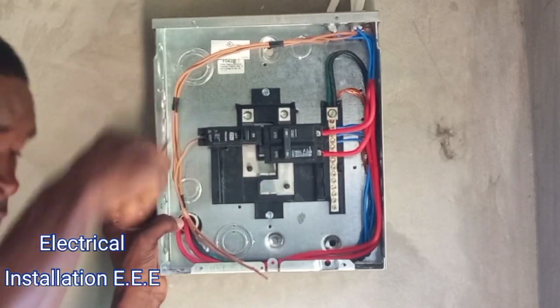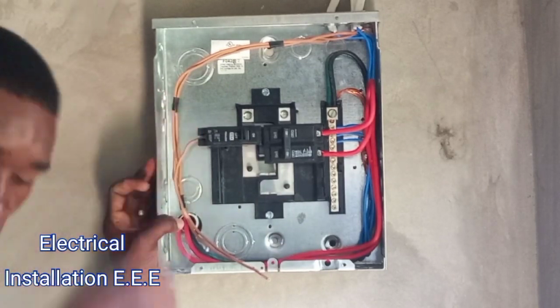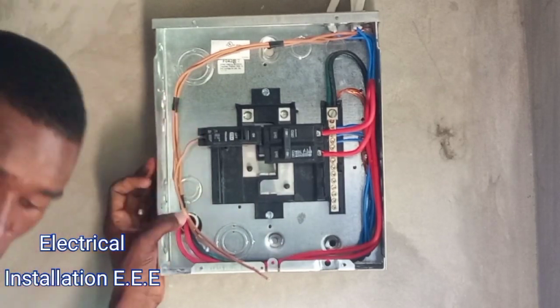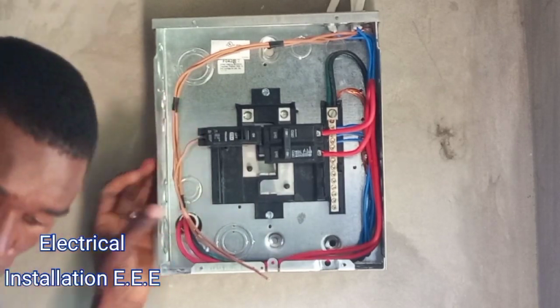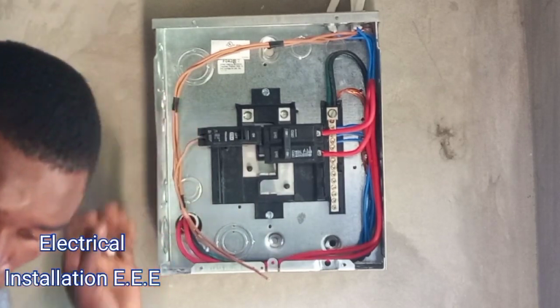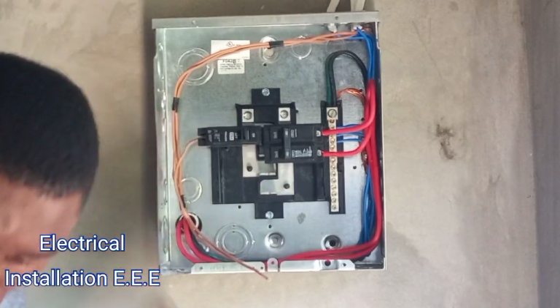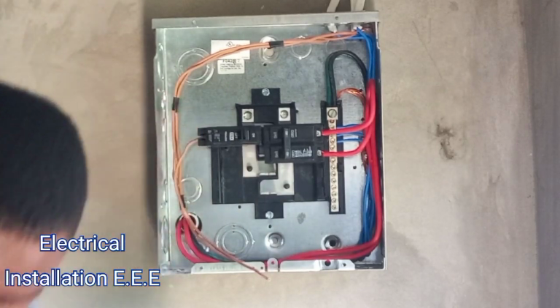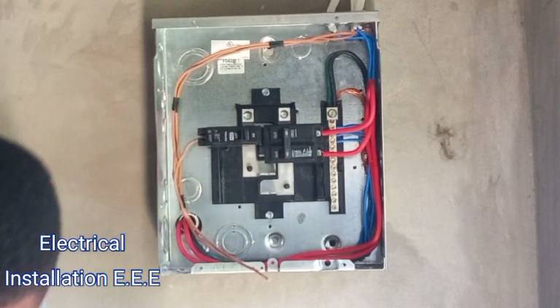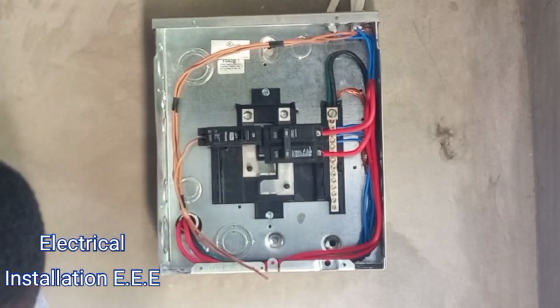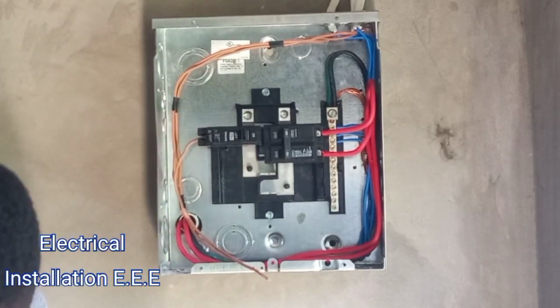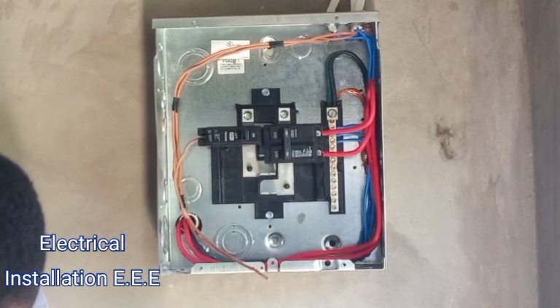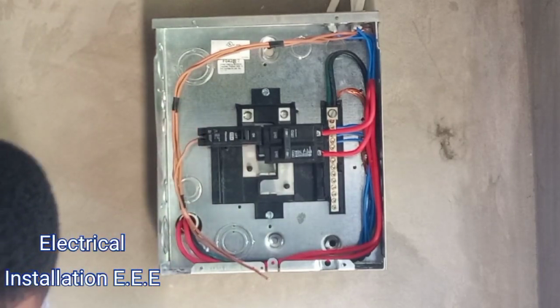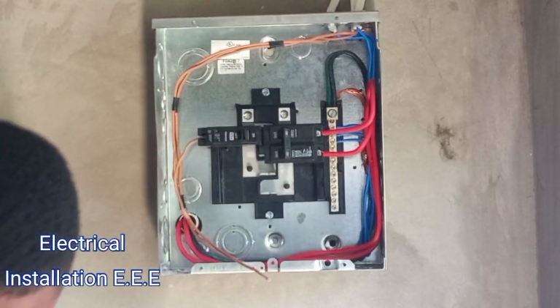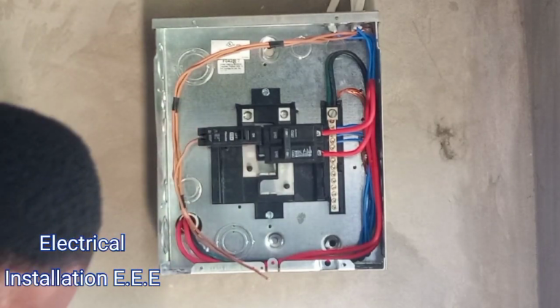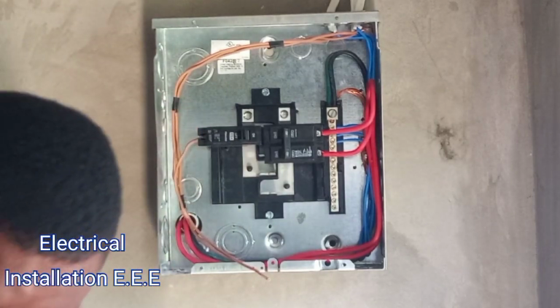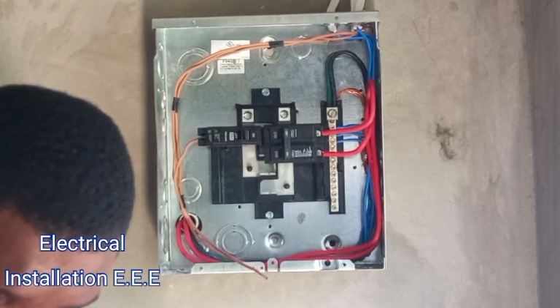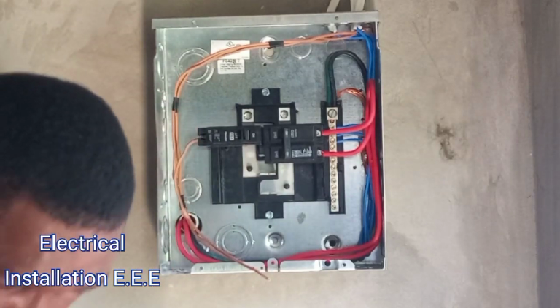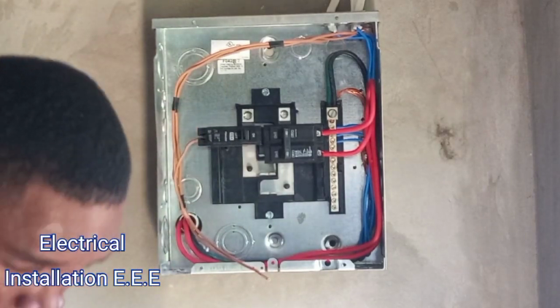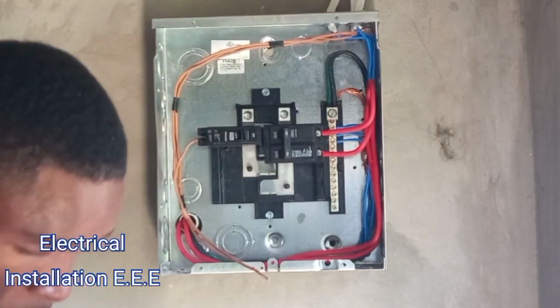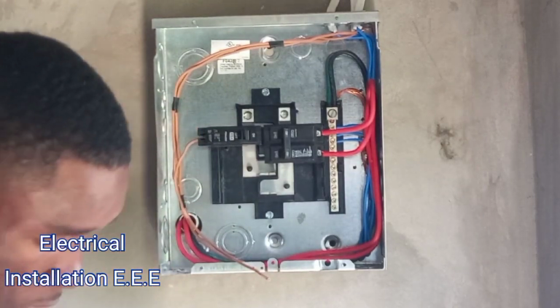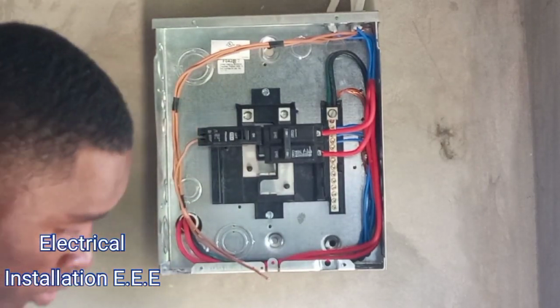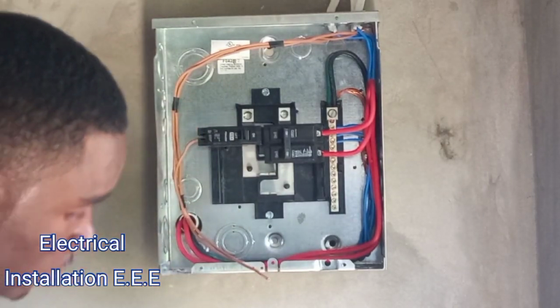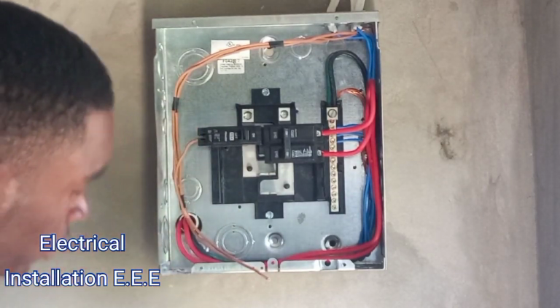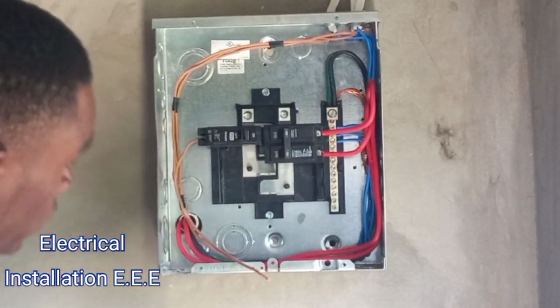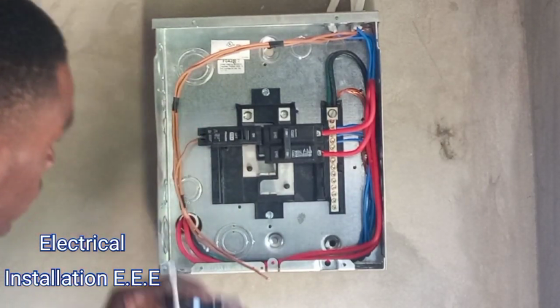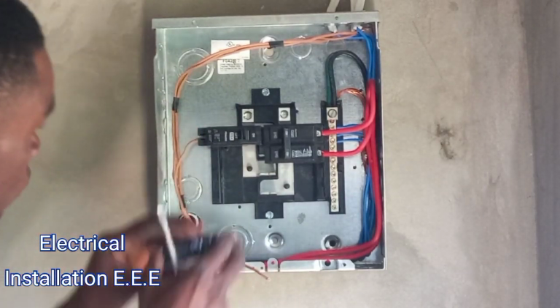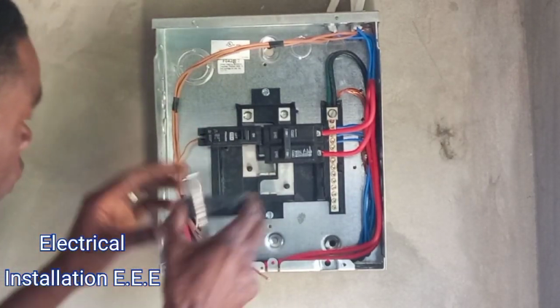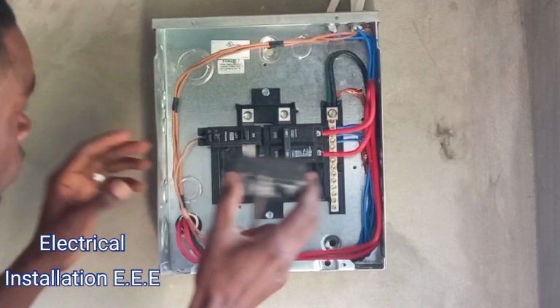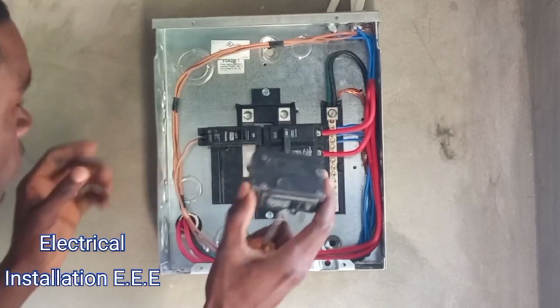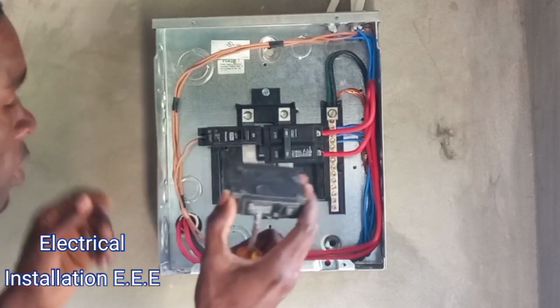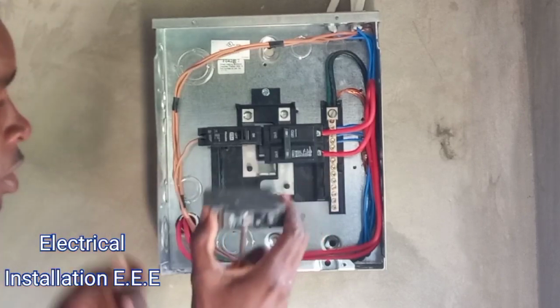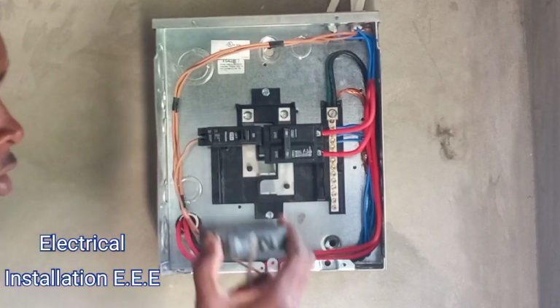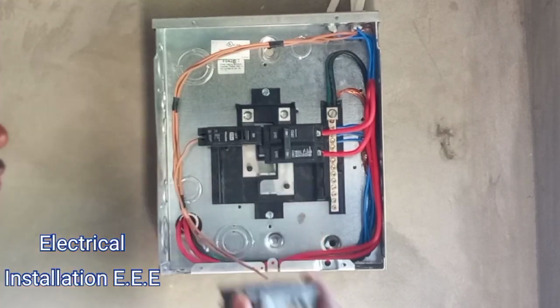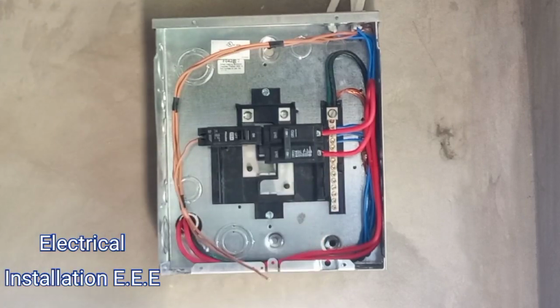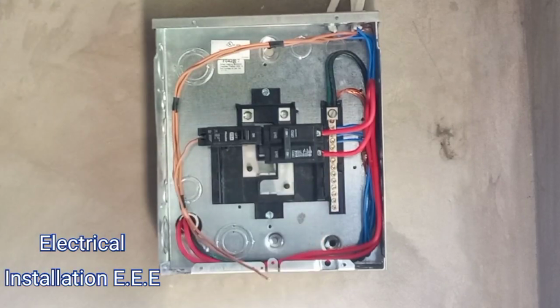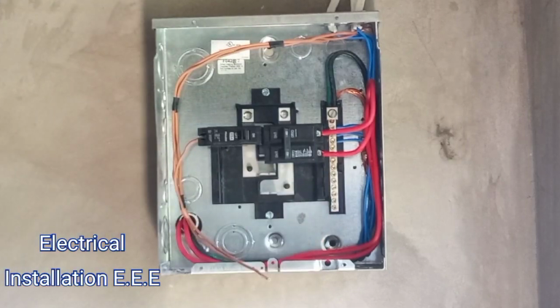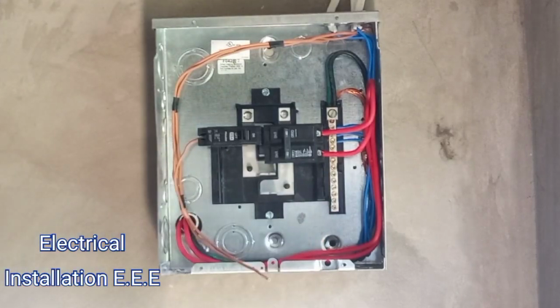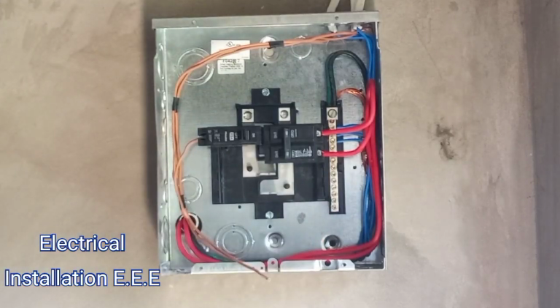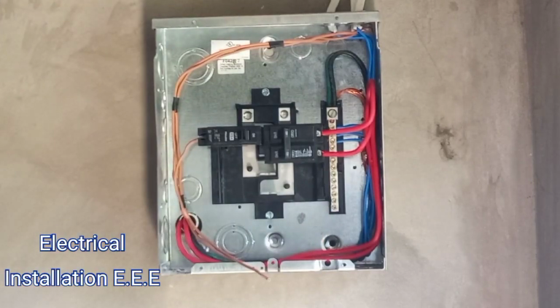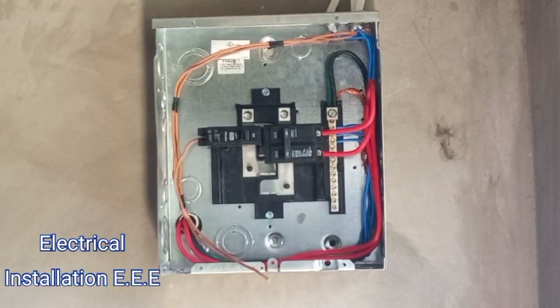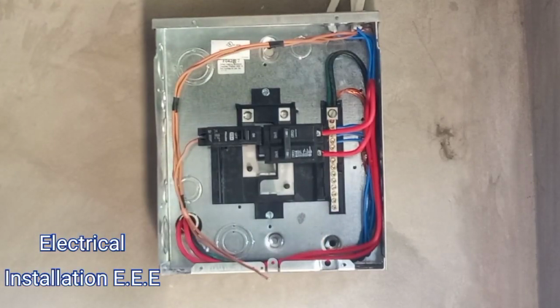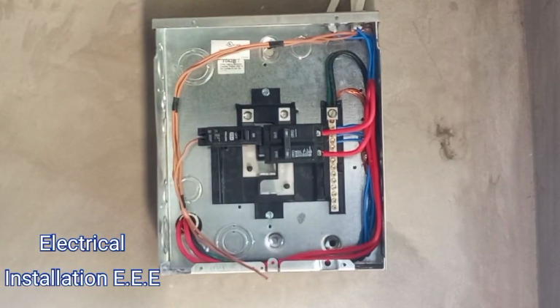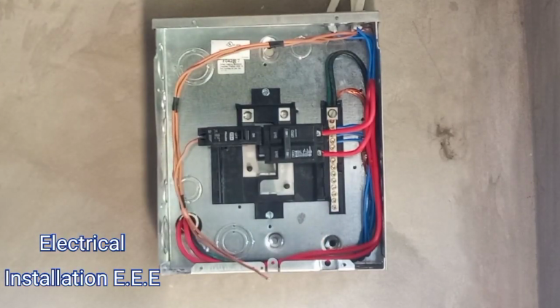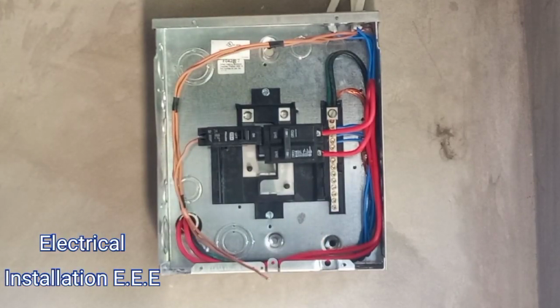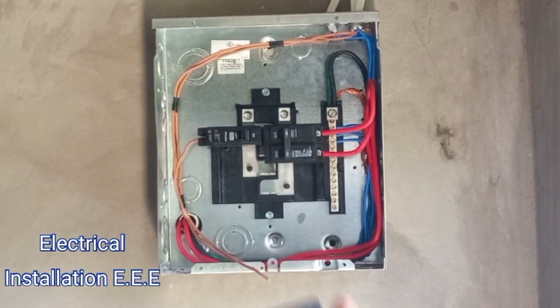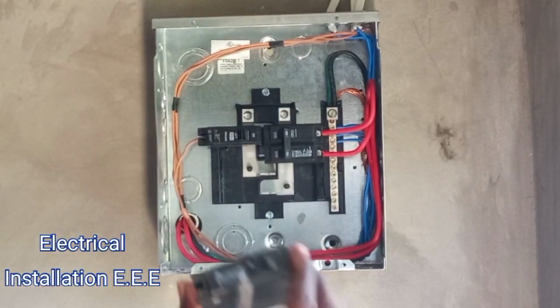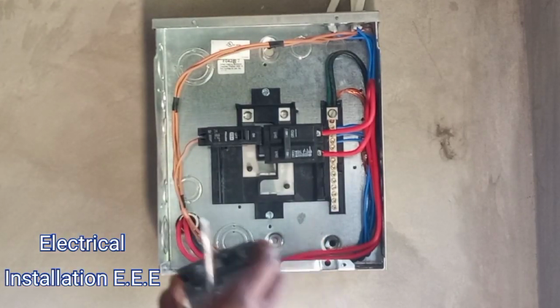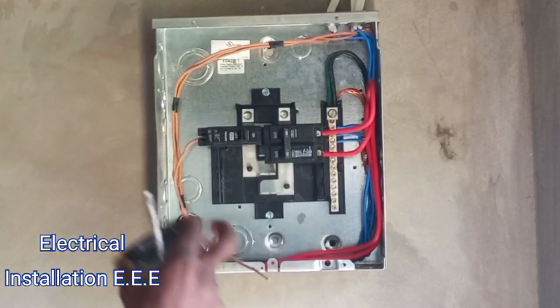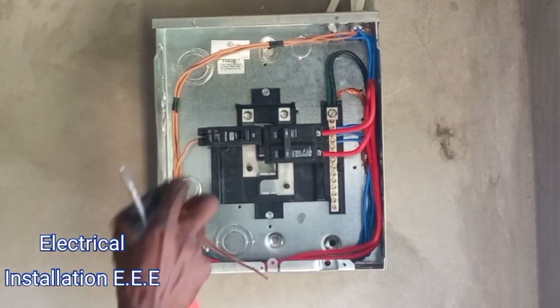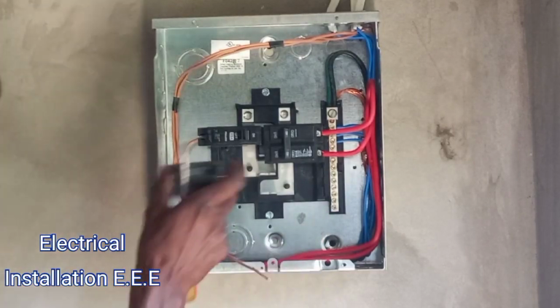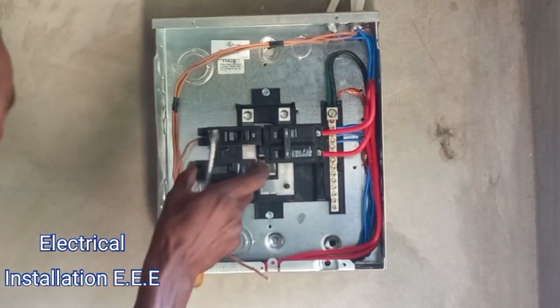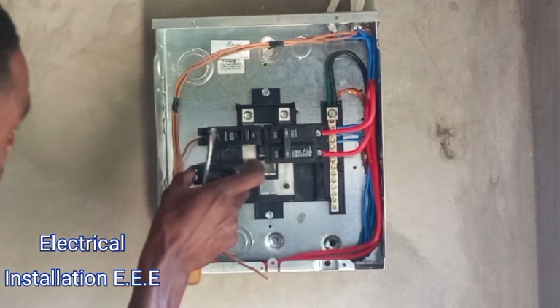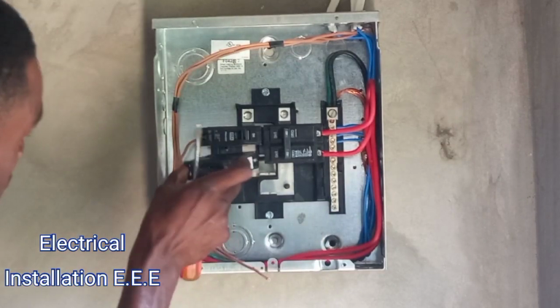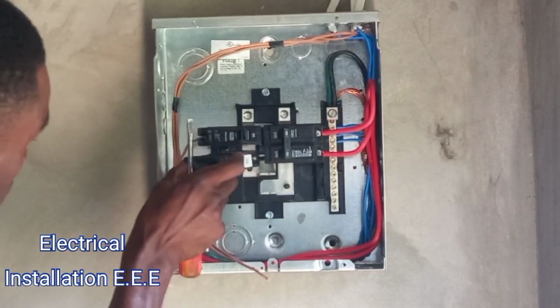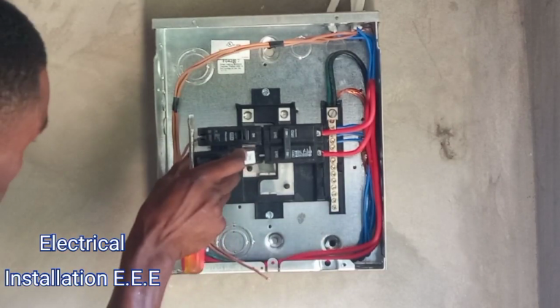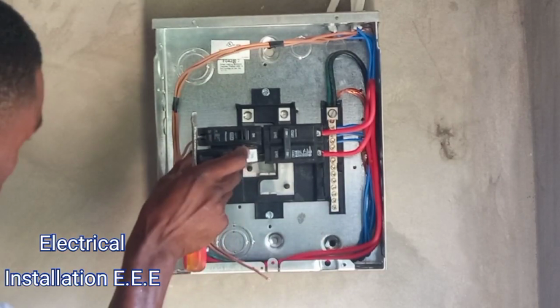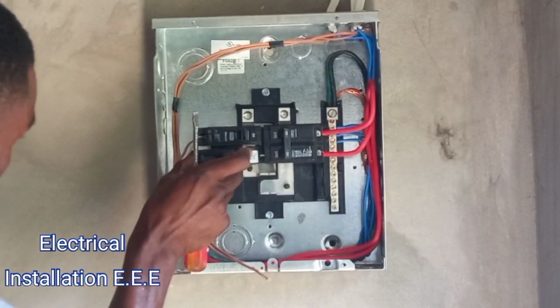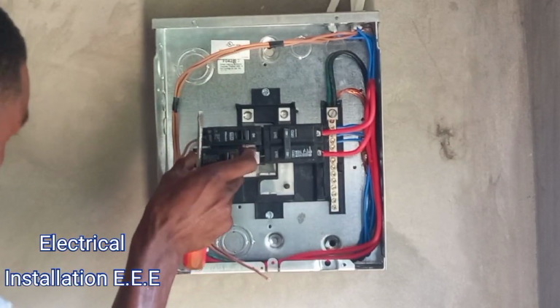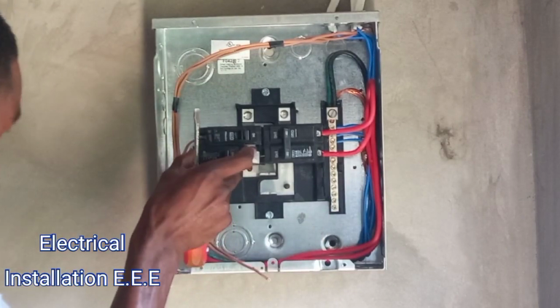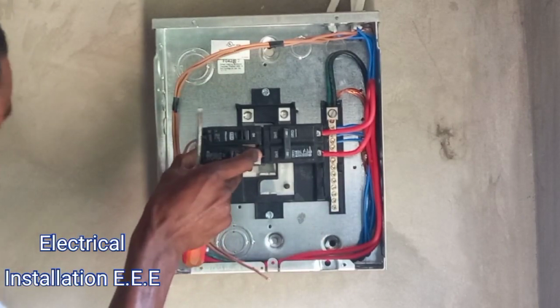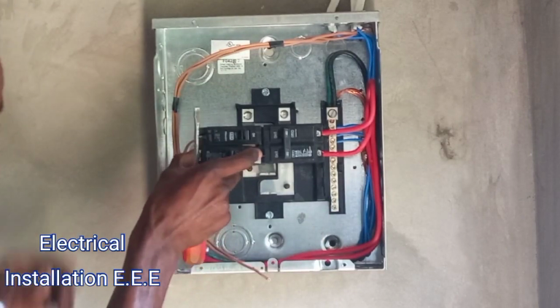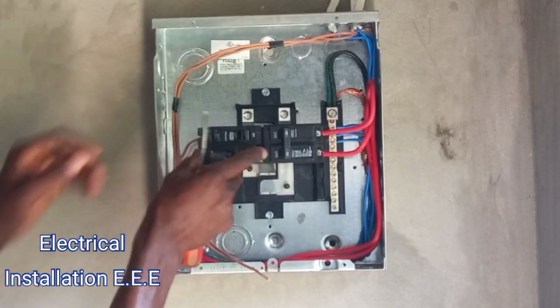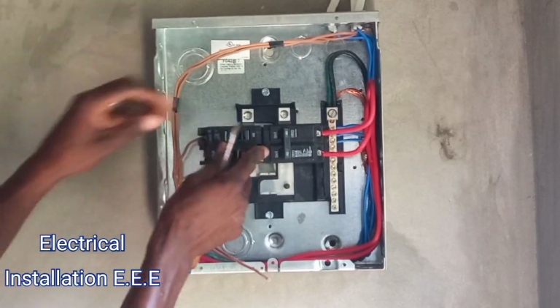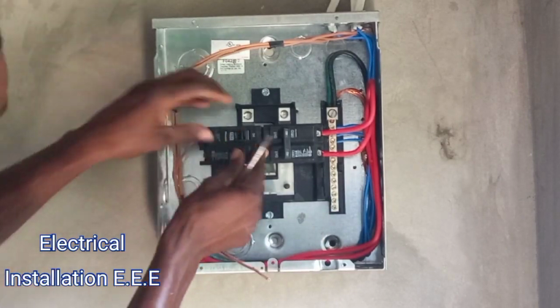So that's it for the light circuit. Now the plug circuit is gonna be on a 20 amp.